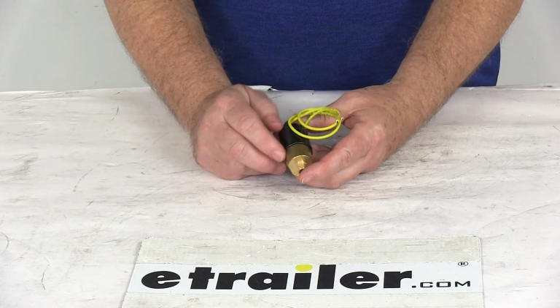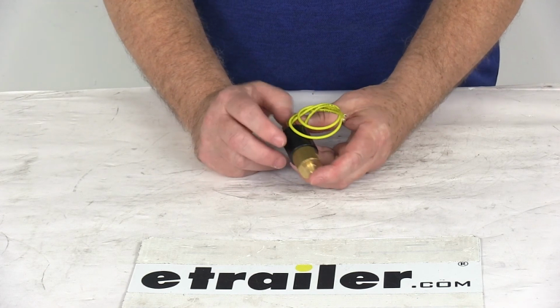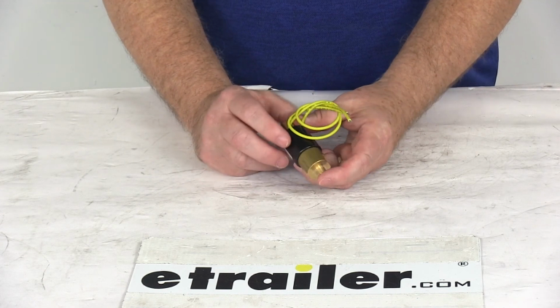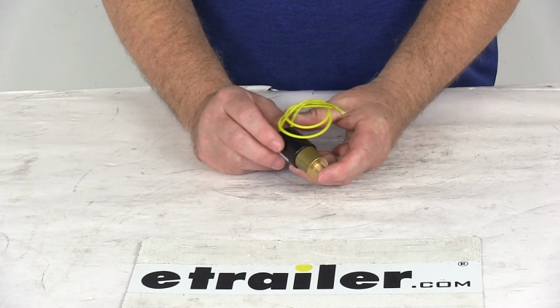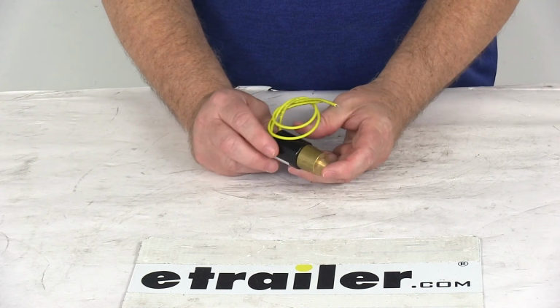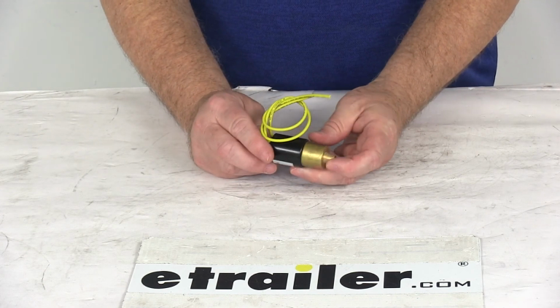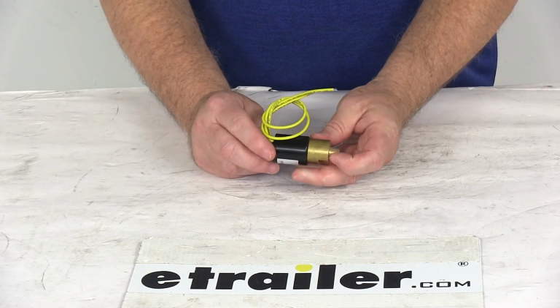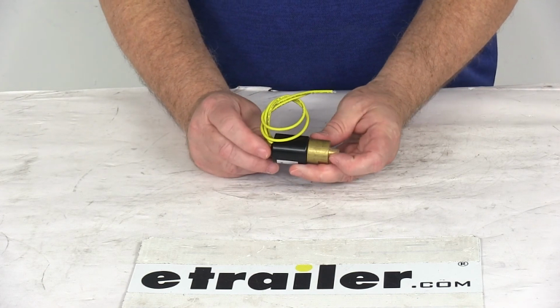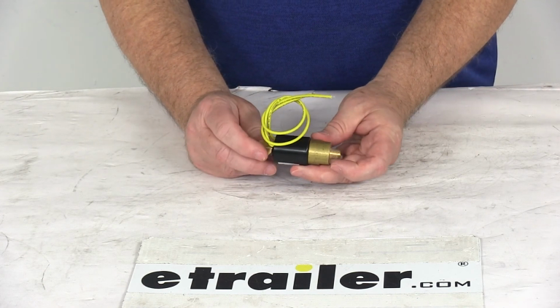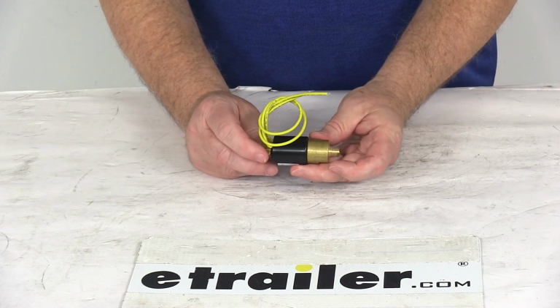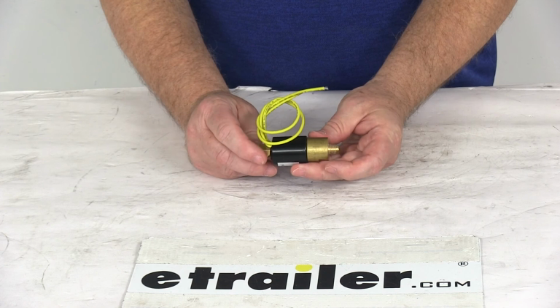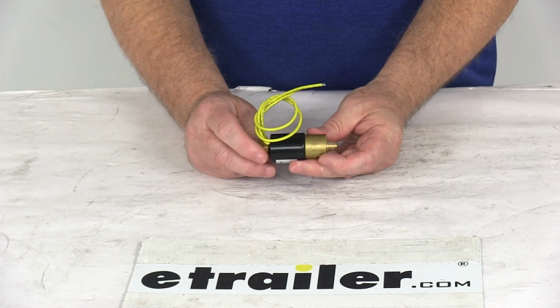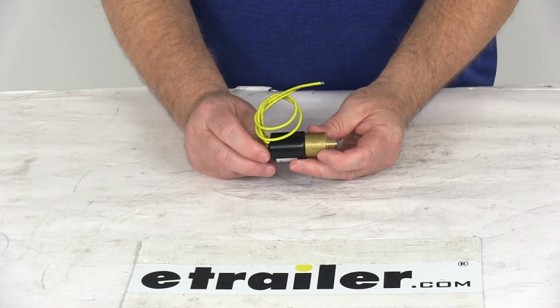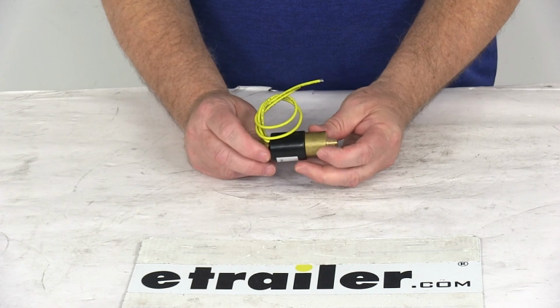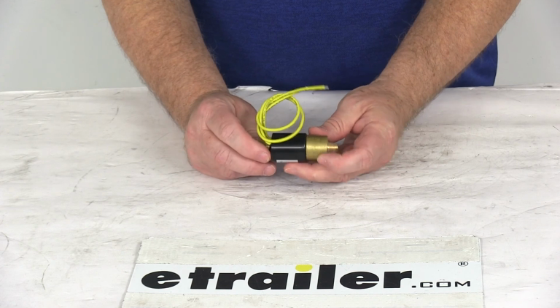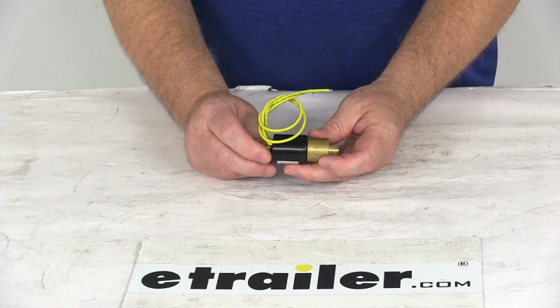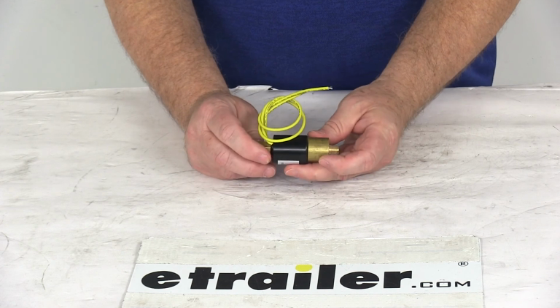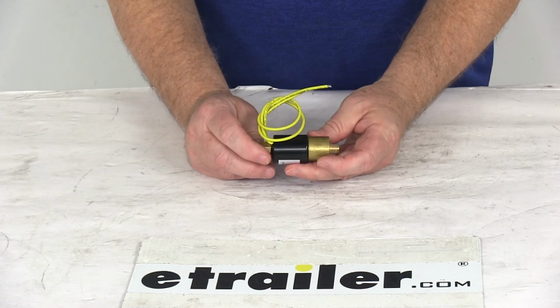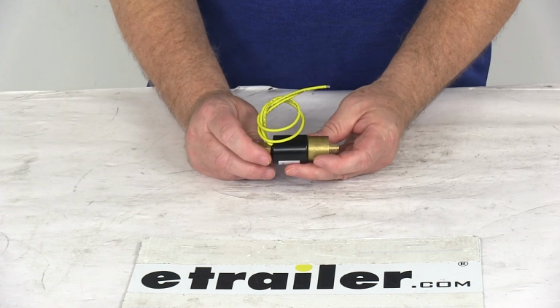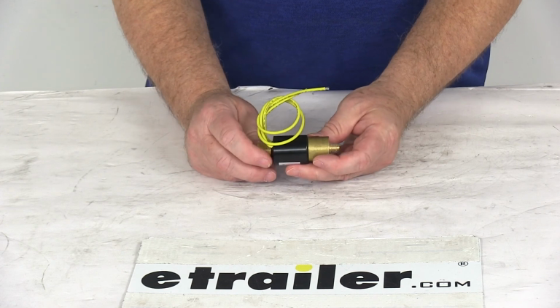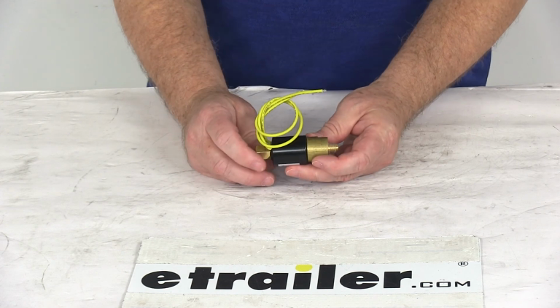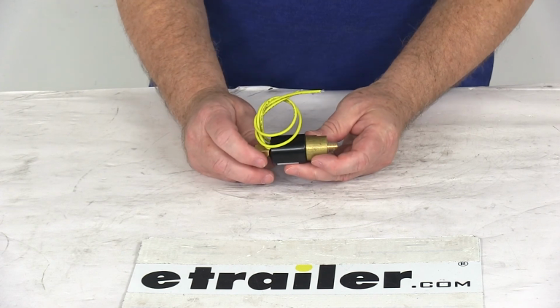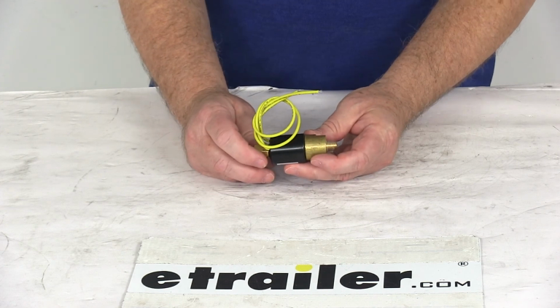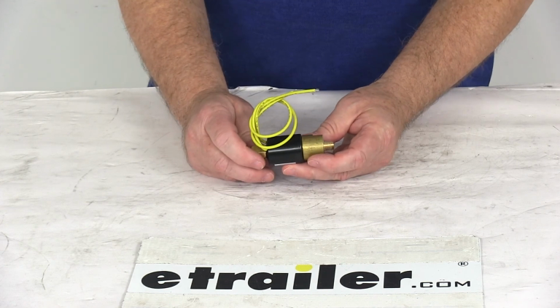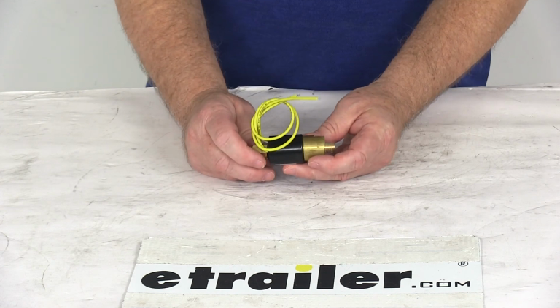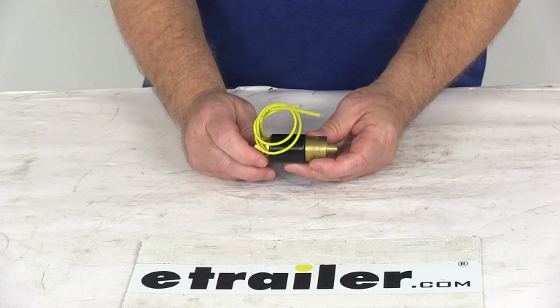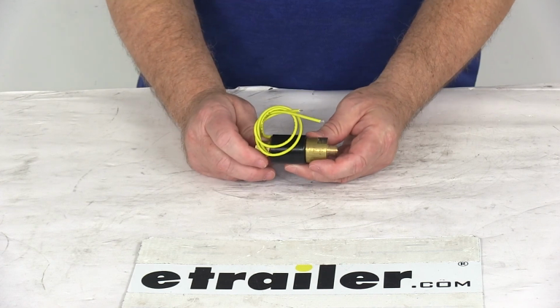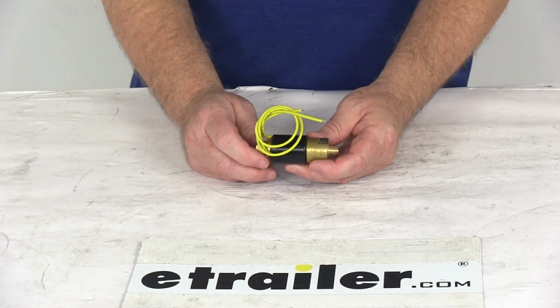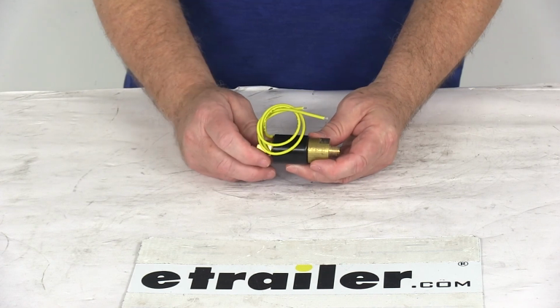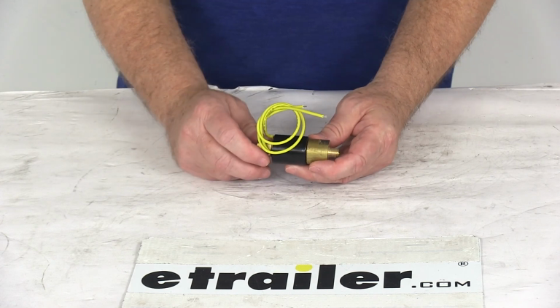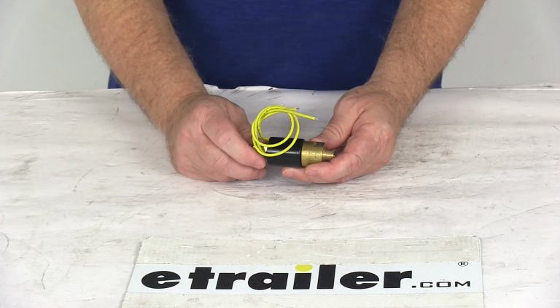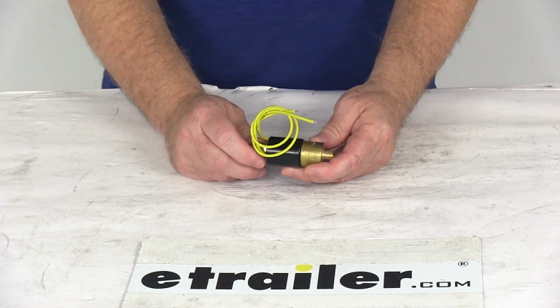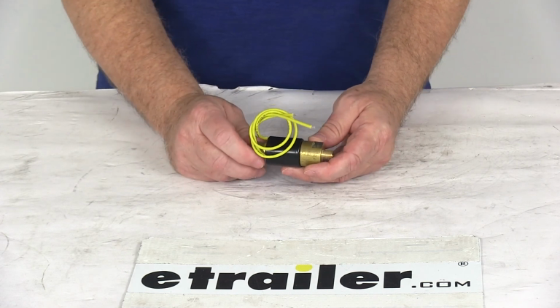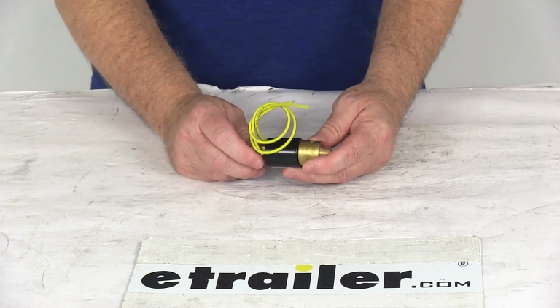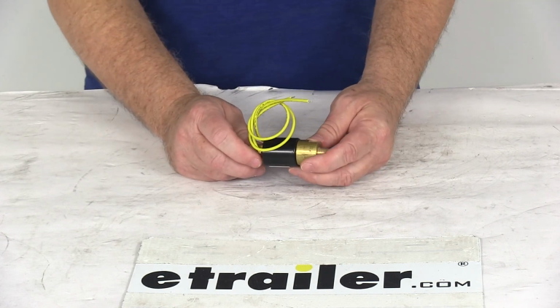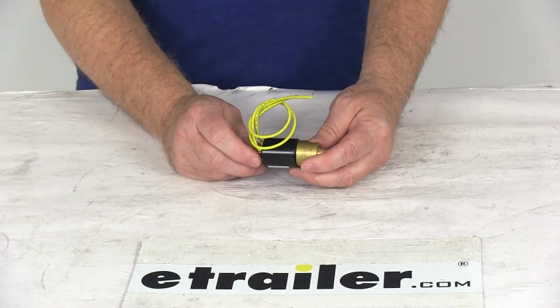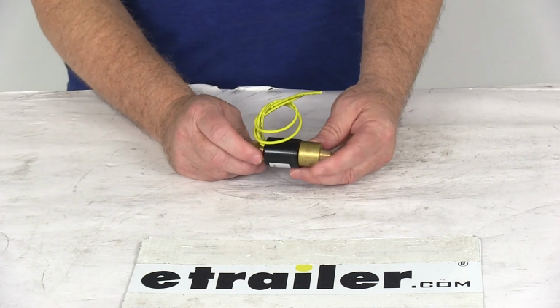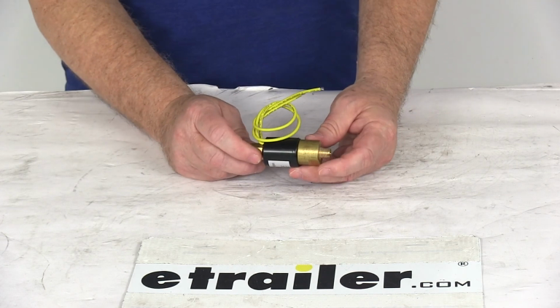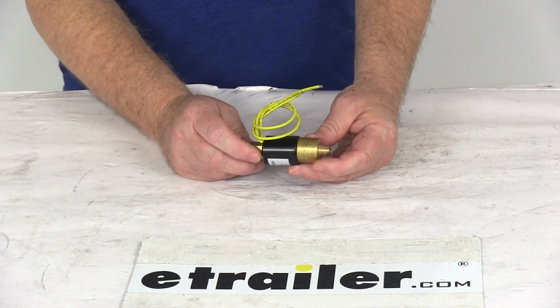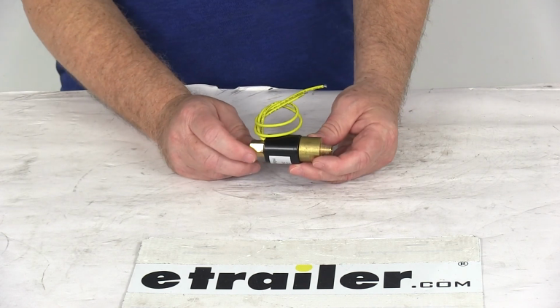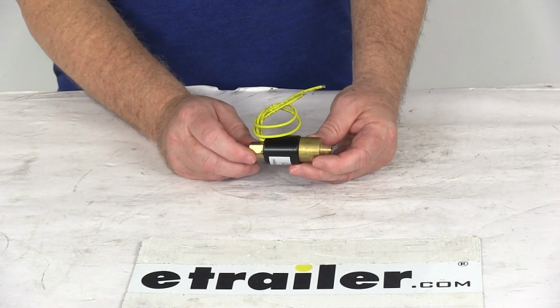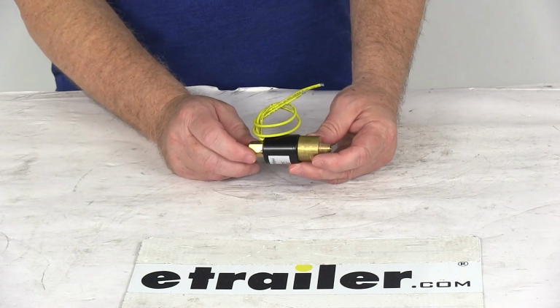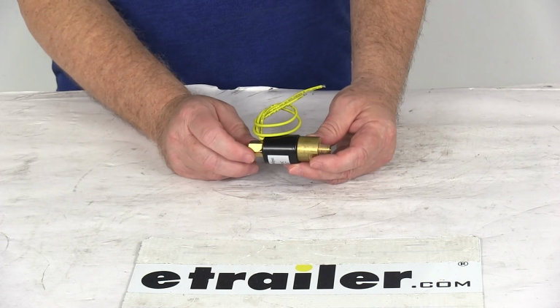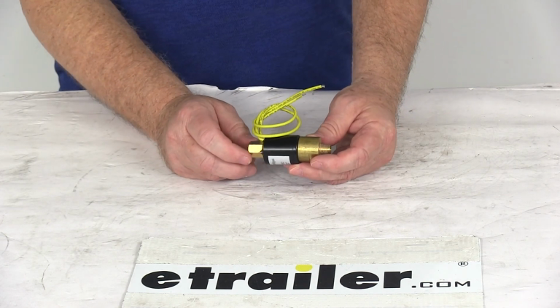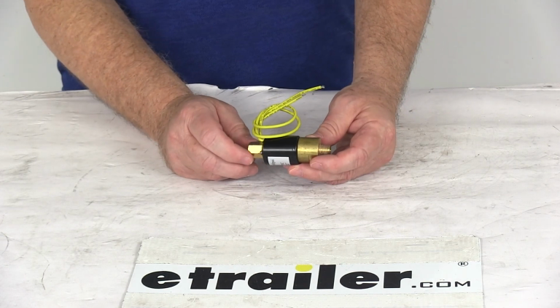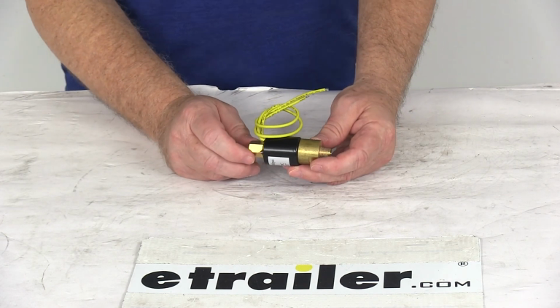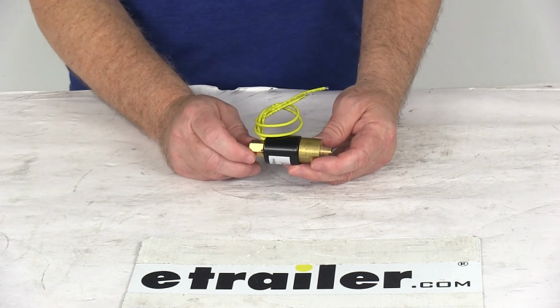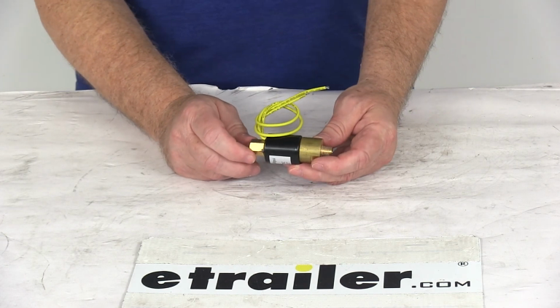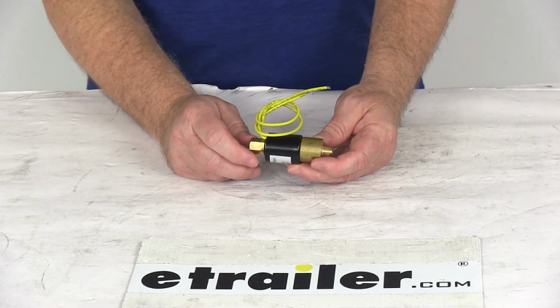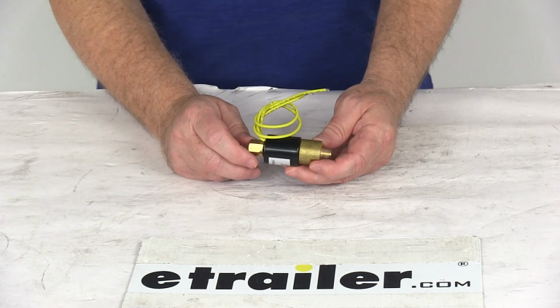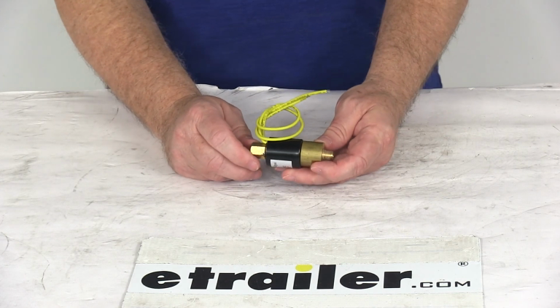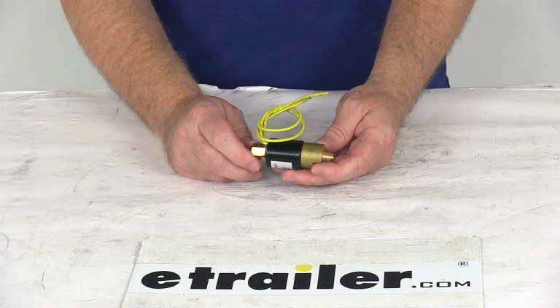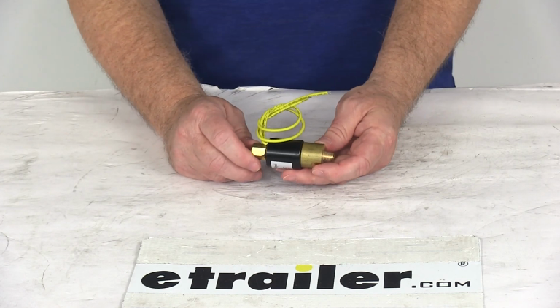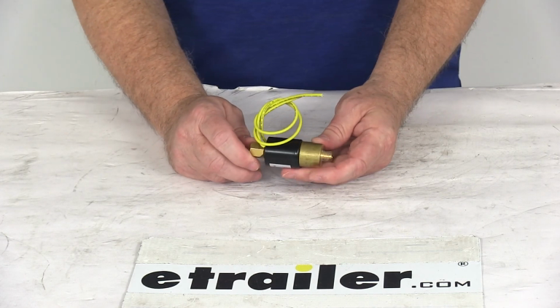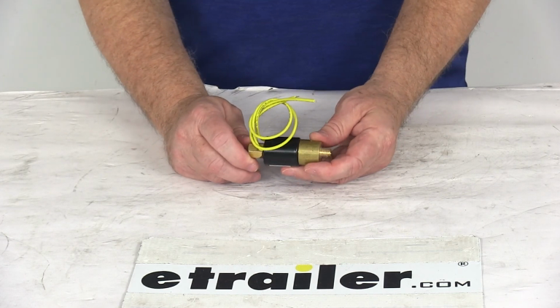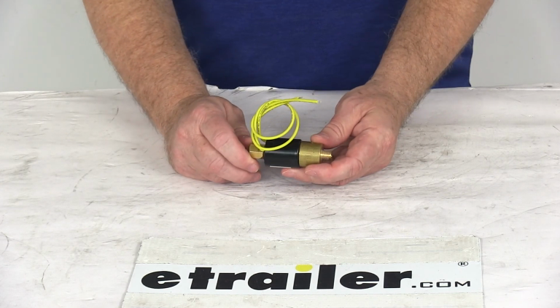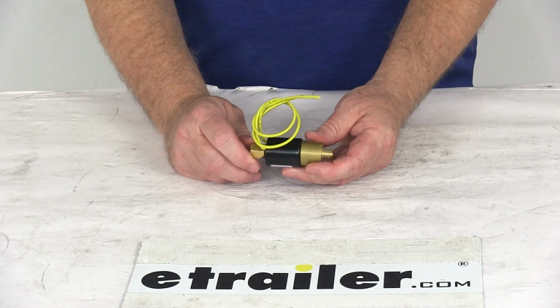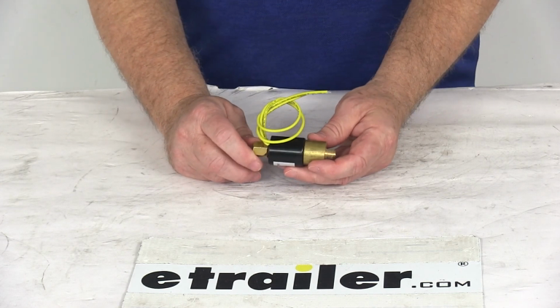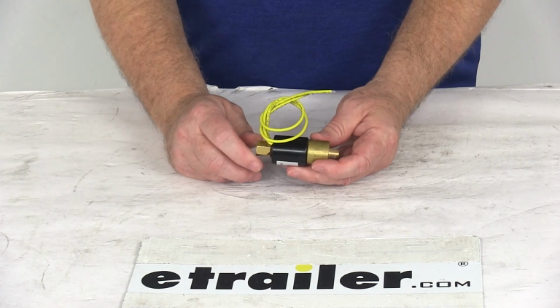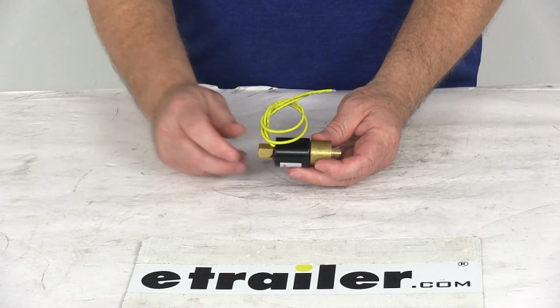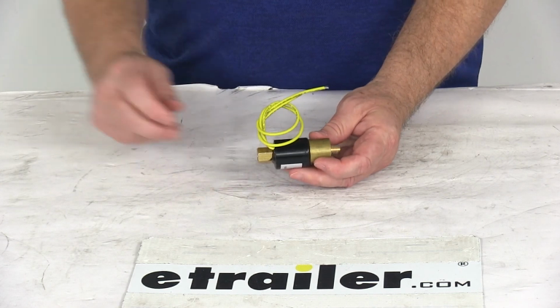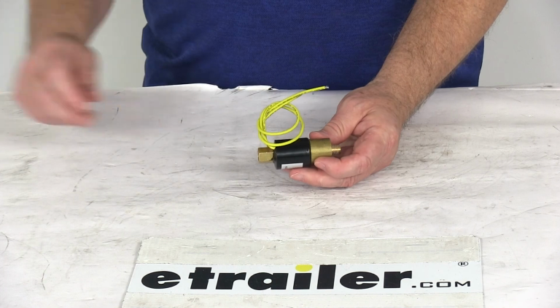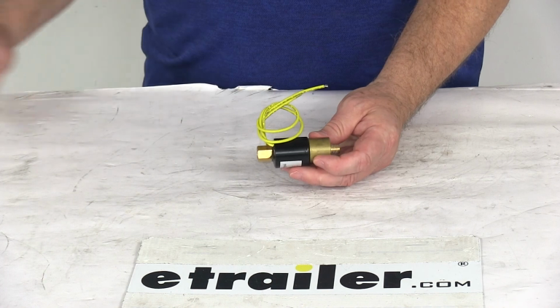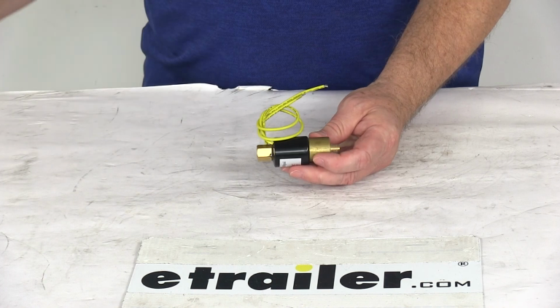That should do it for the review on the non-bypass reverse lockout solenoid for Demco hydraulic brake actuators.